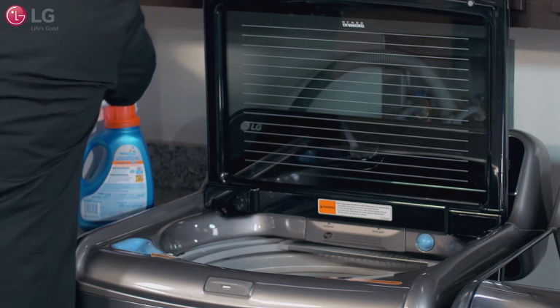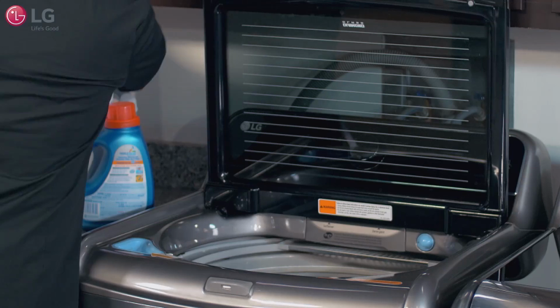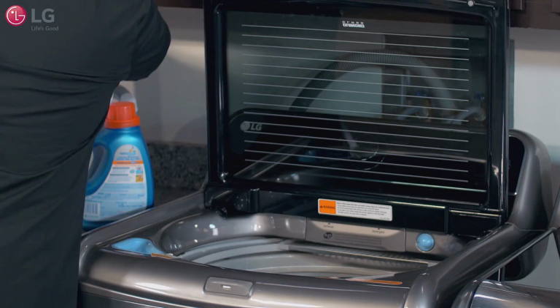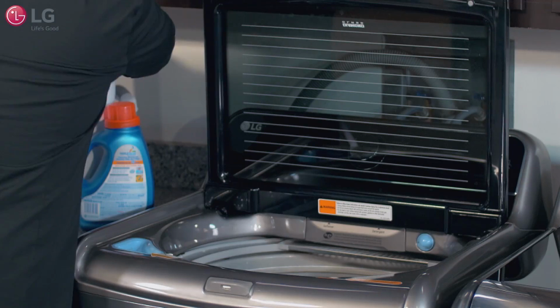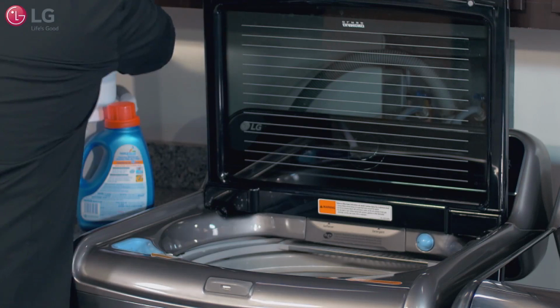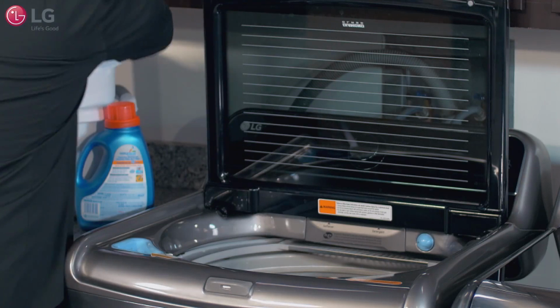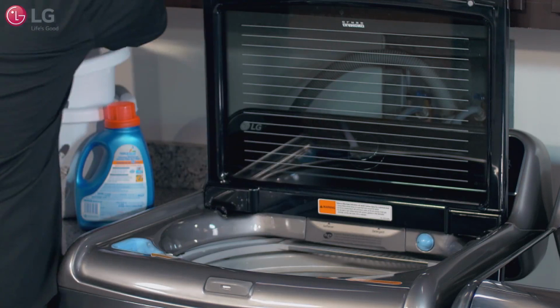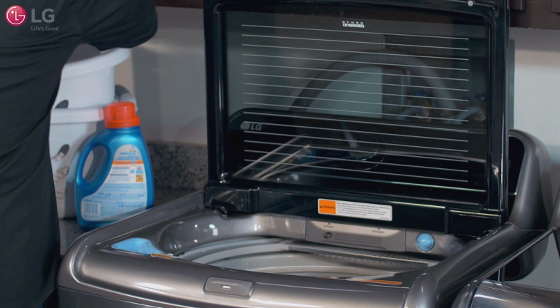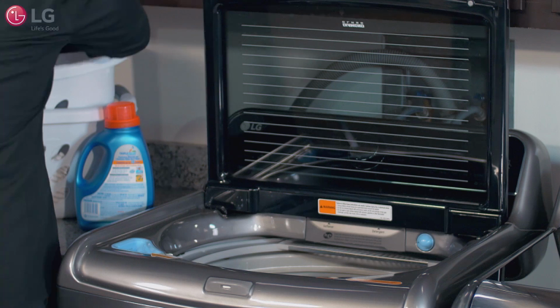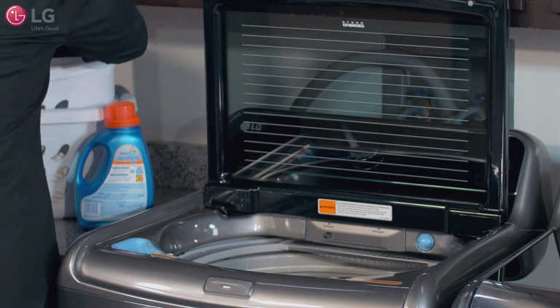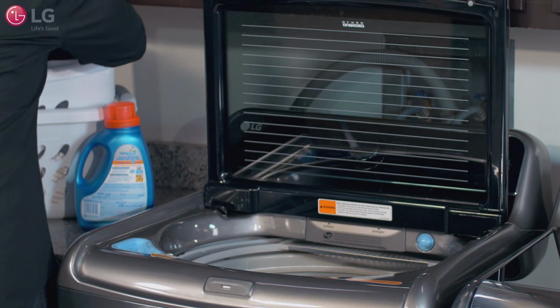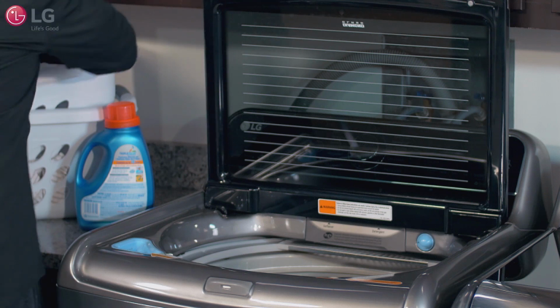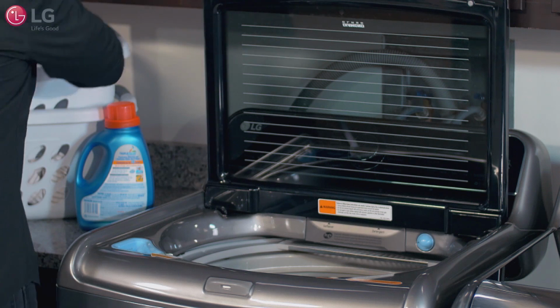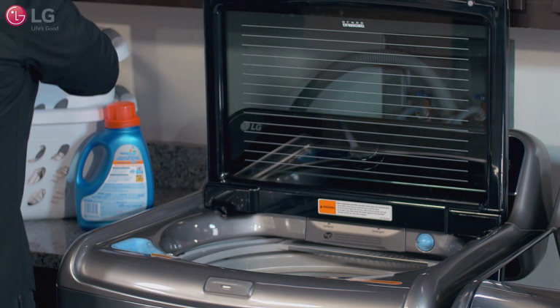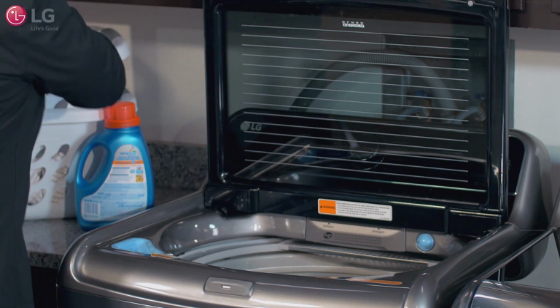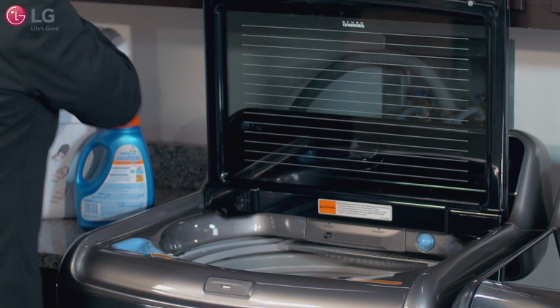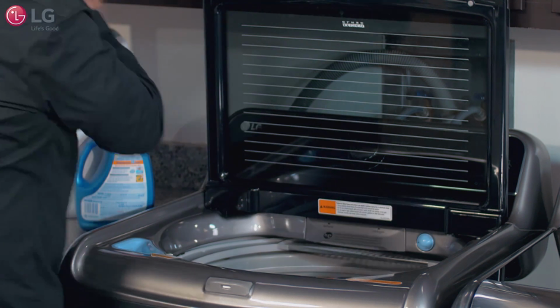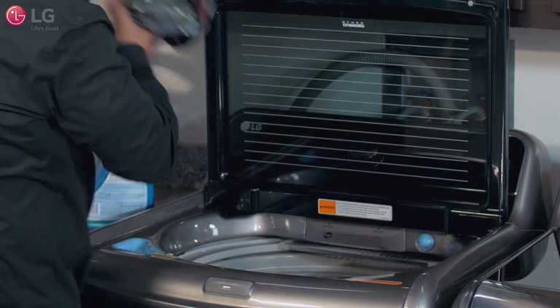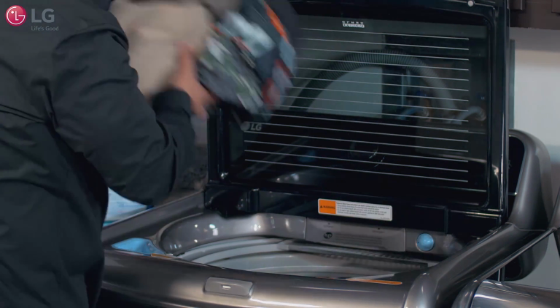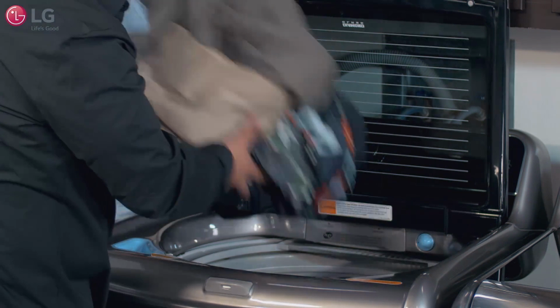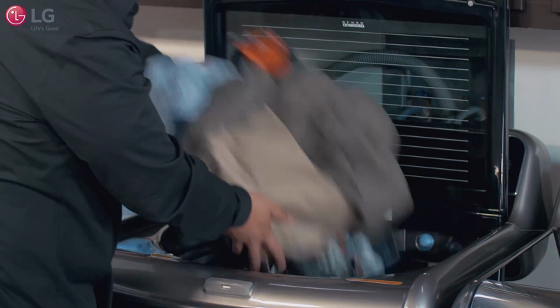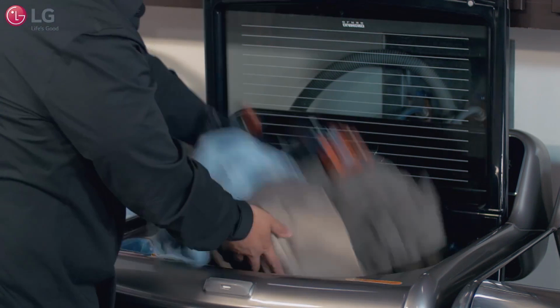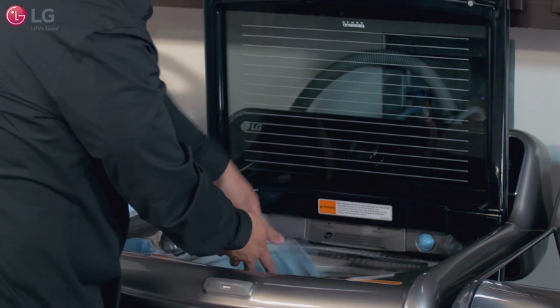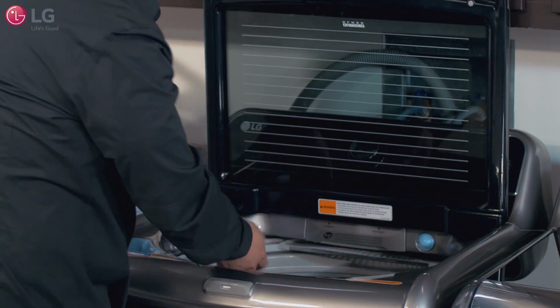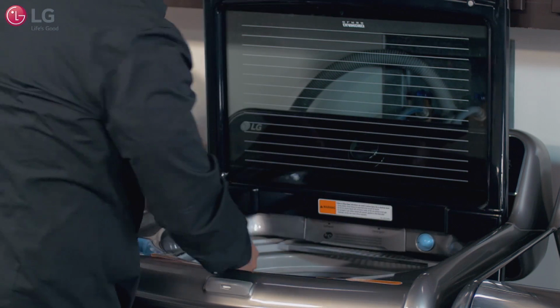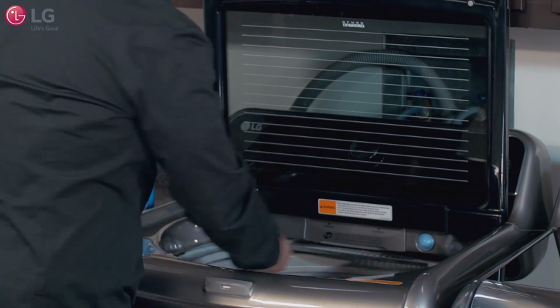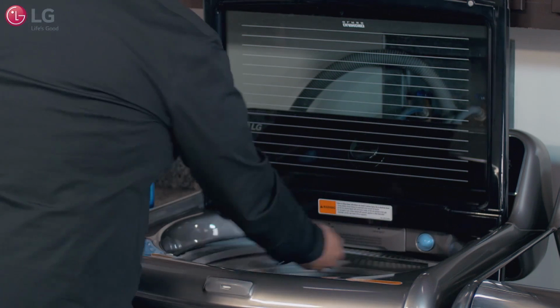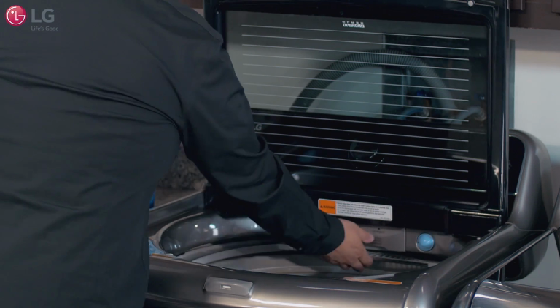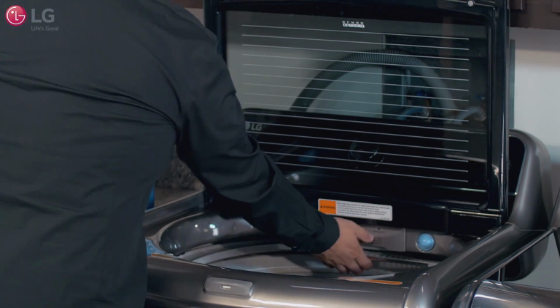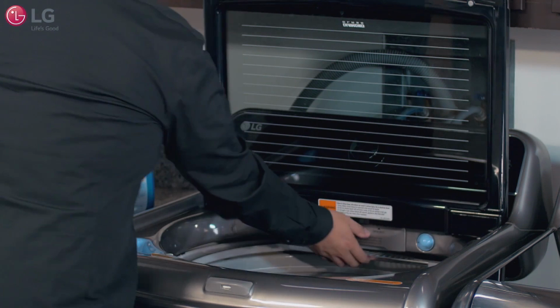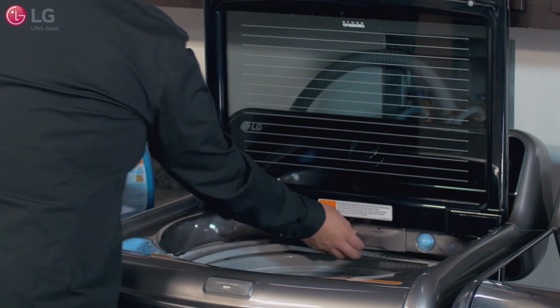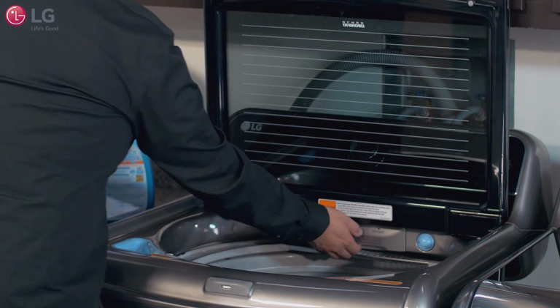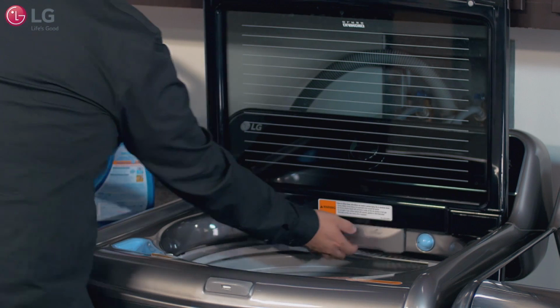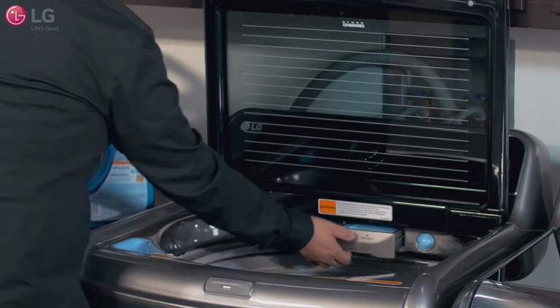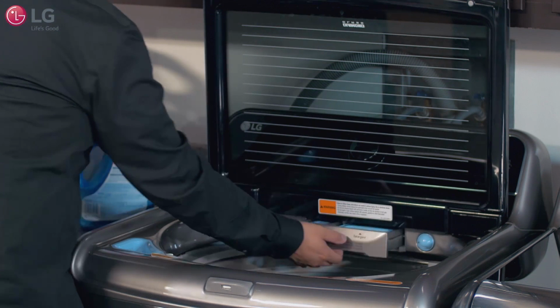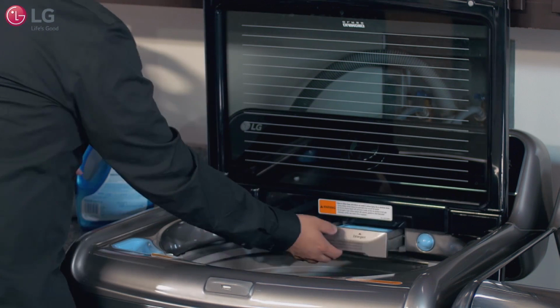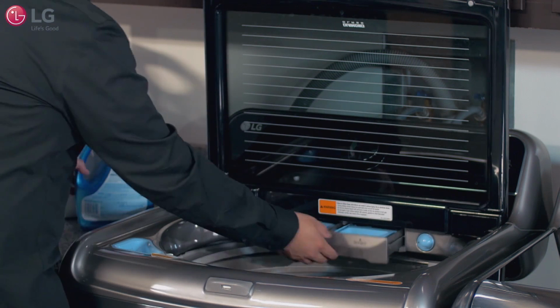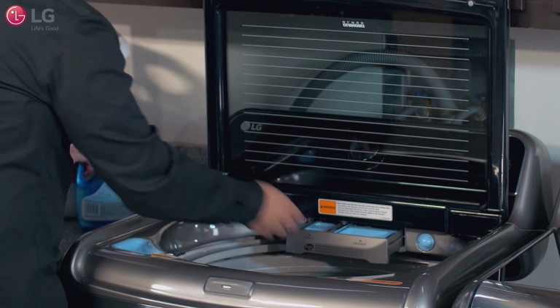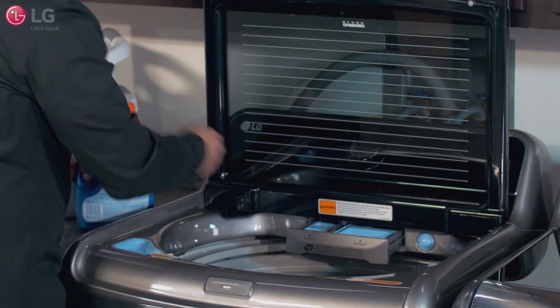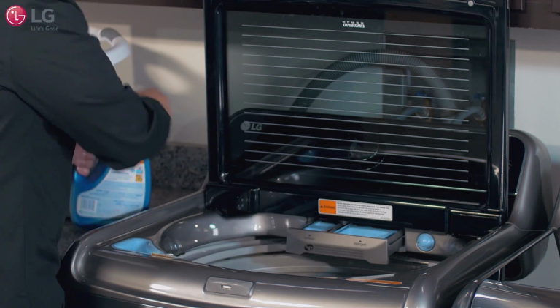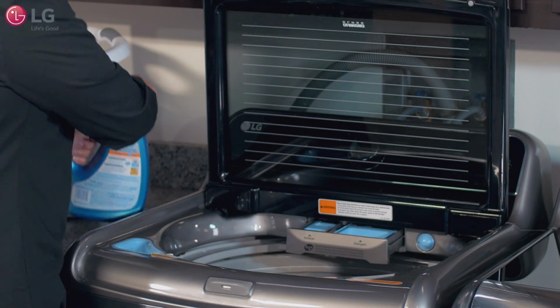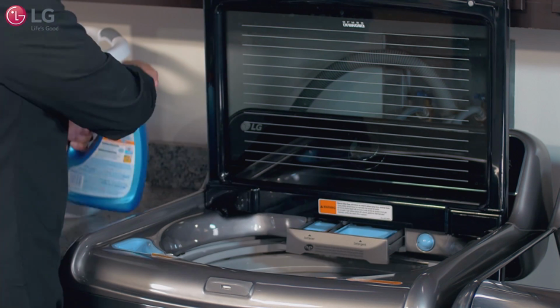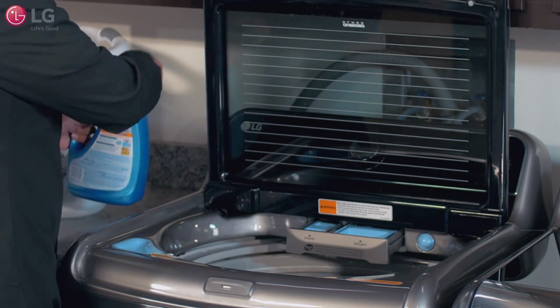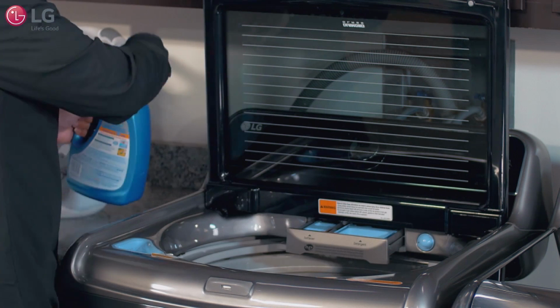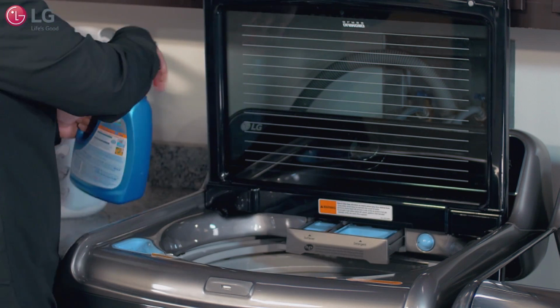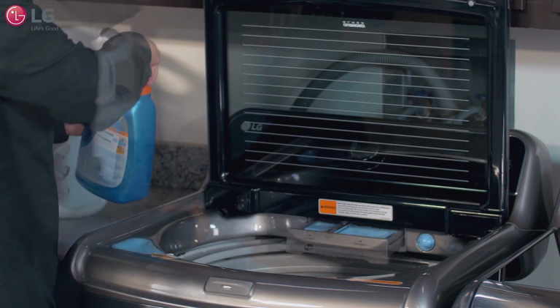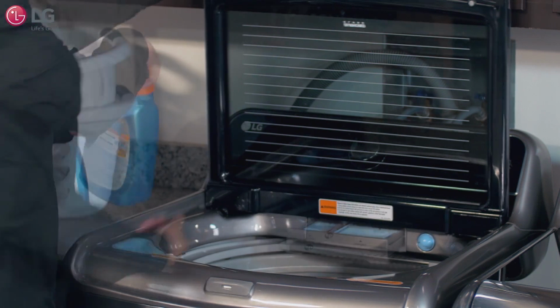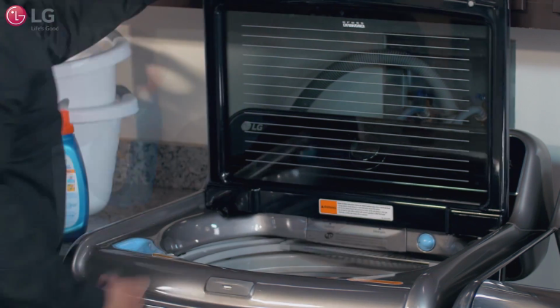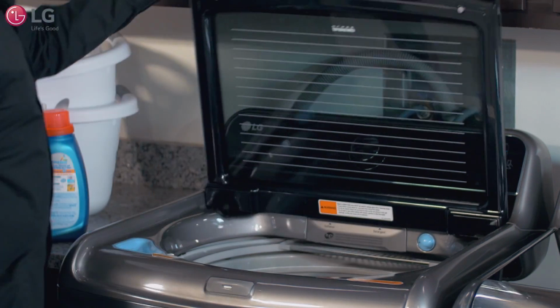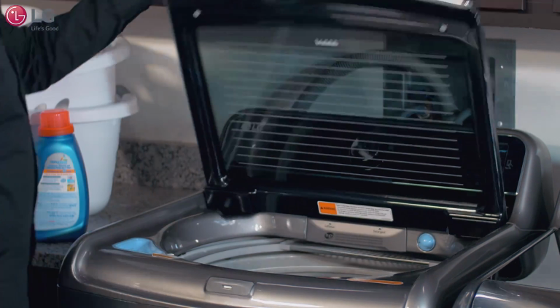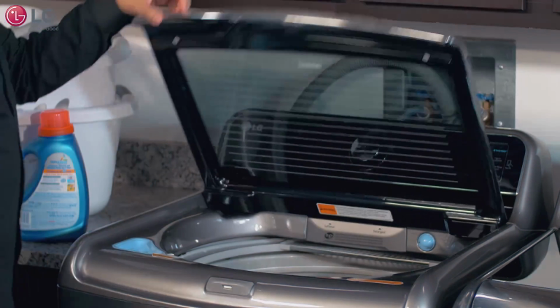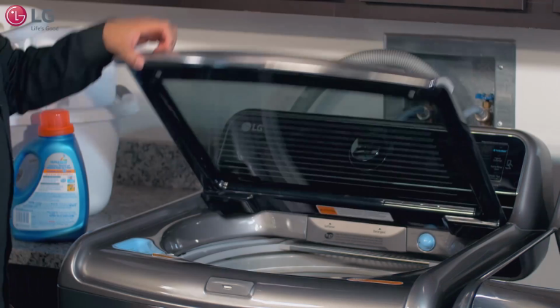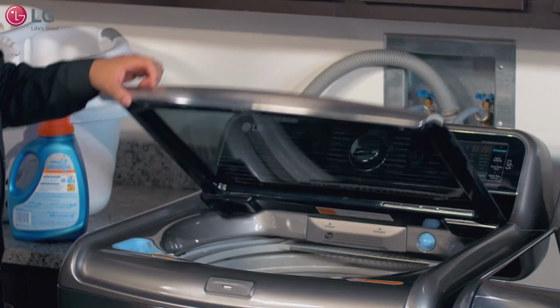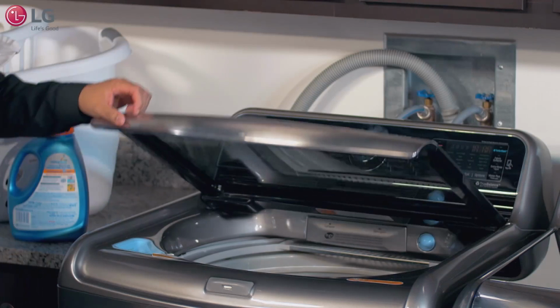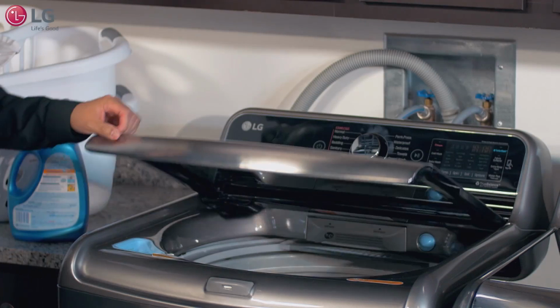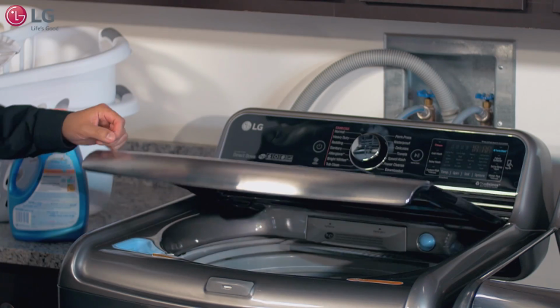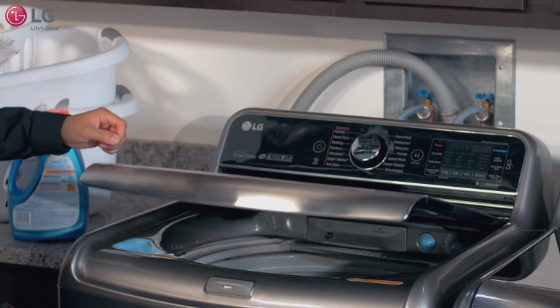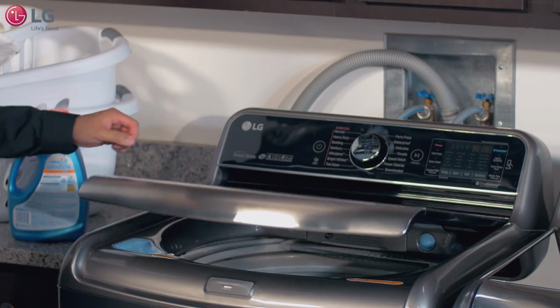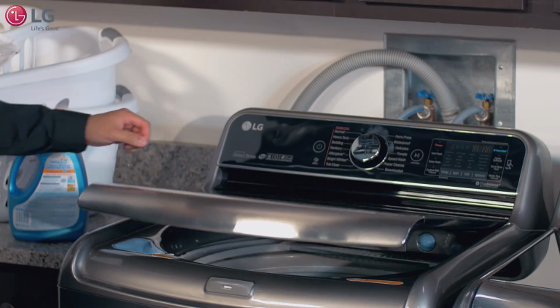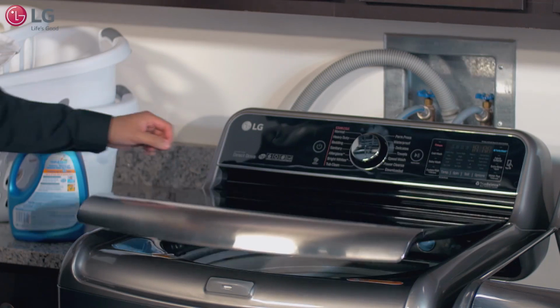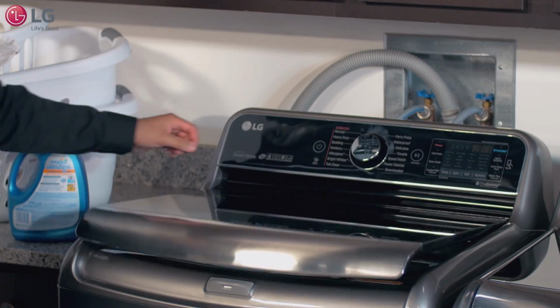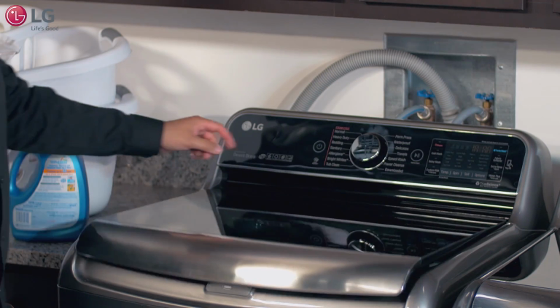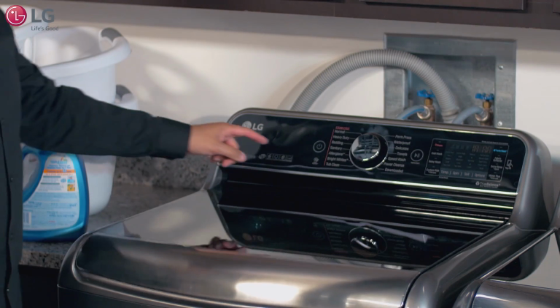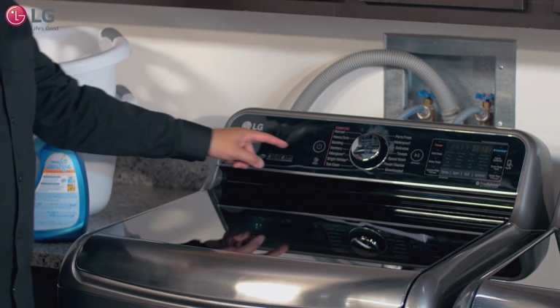Just place the load in as you would normally. The washer can be fully loaded, but should not be tightly packed. The washer lid should close easily.